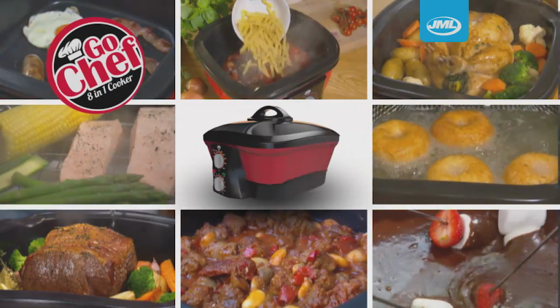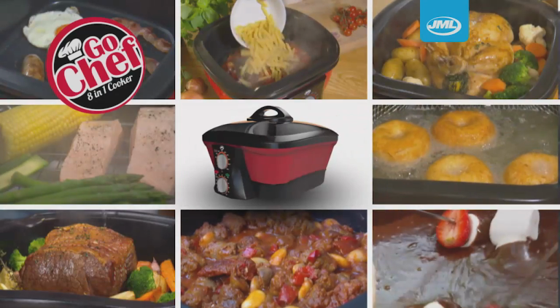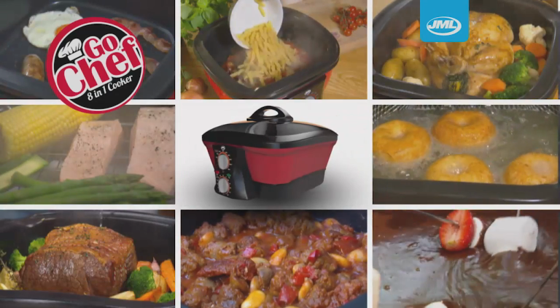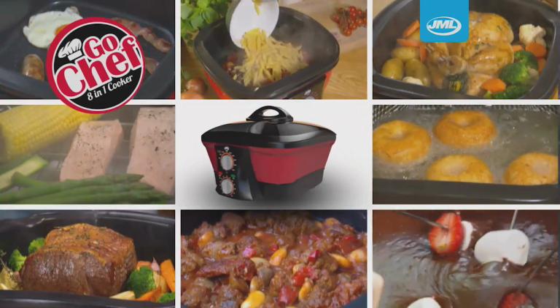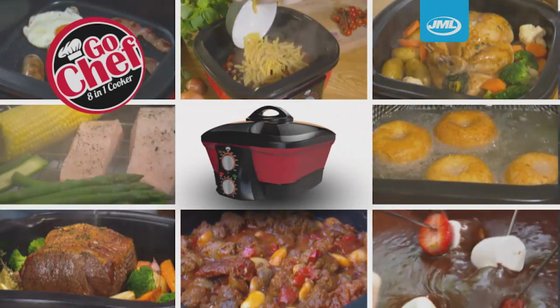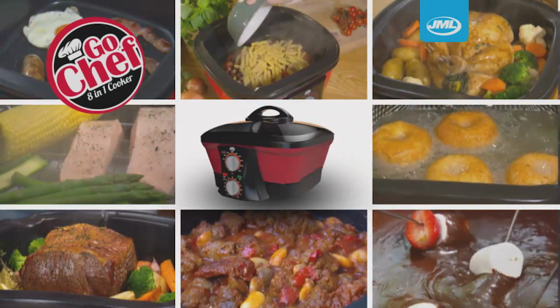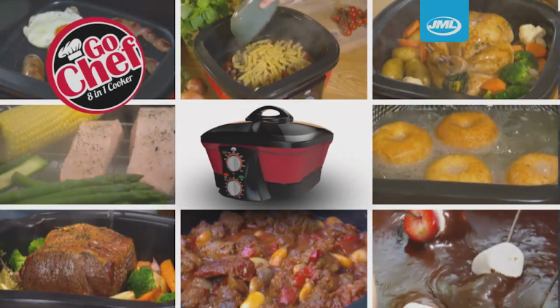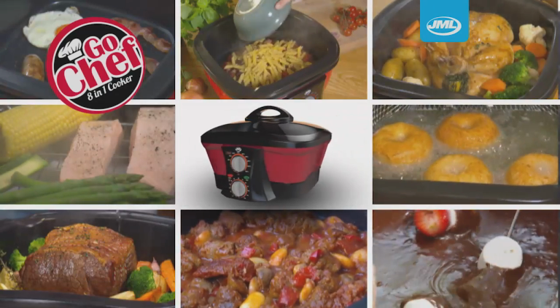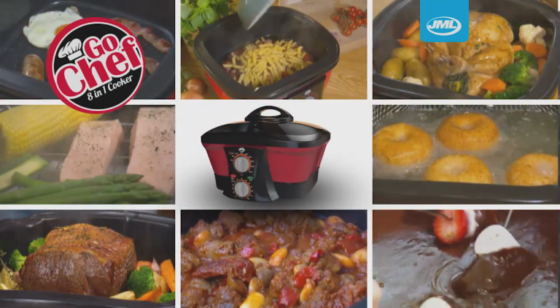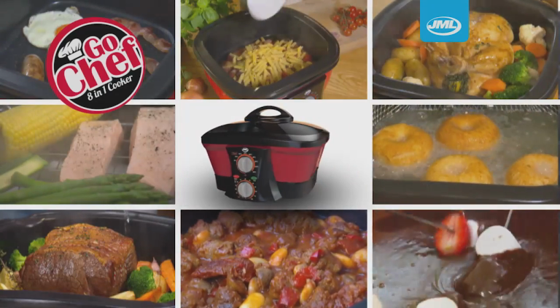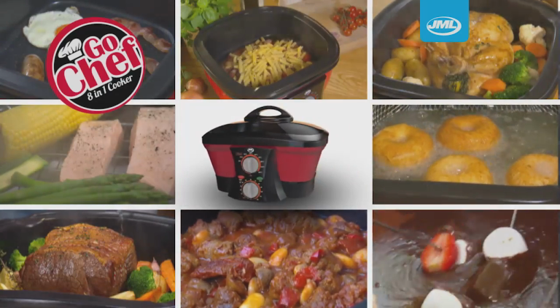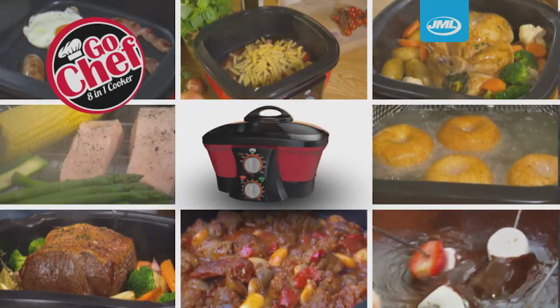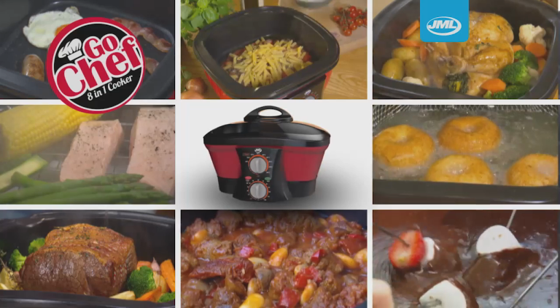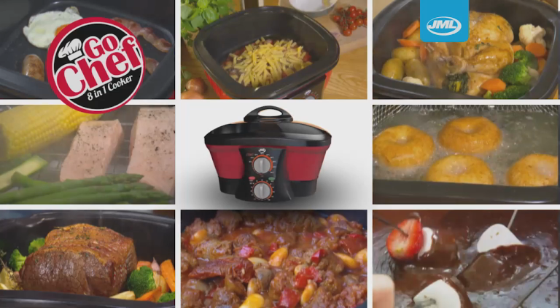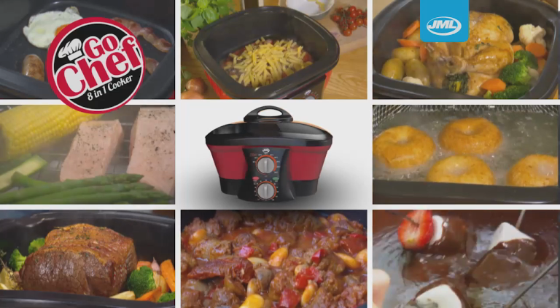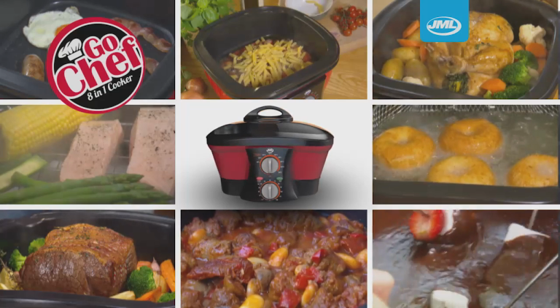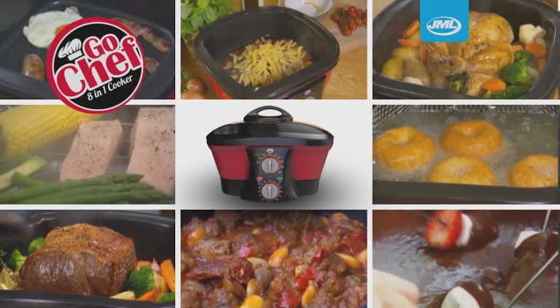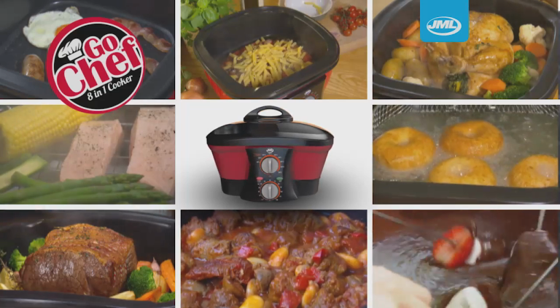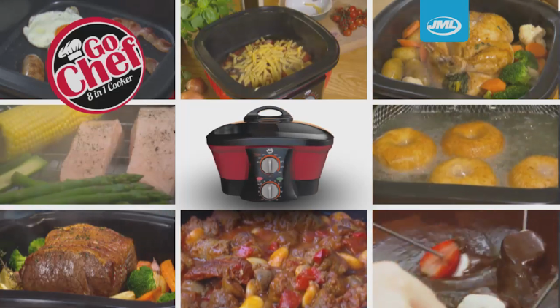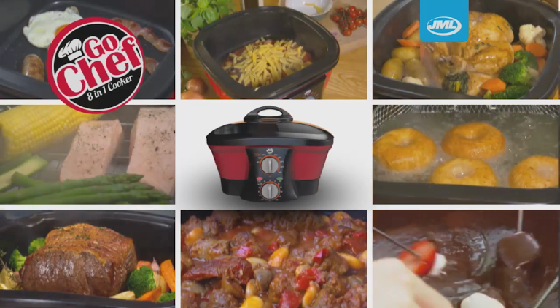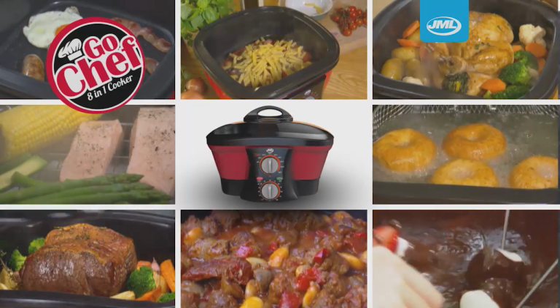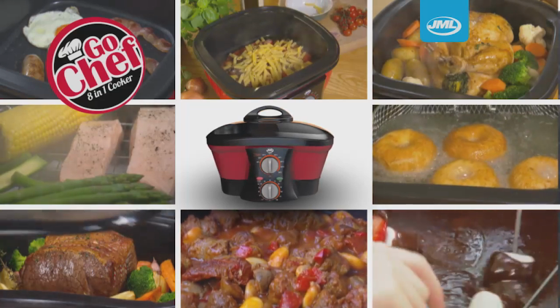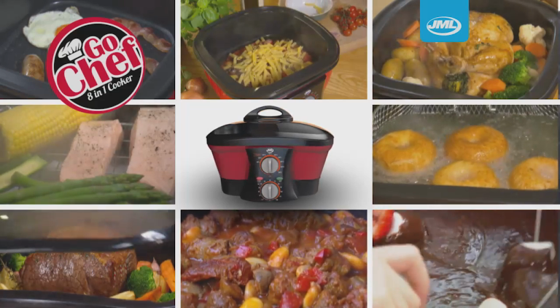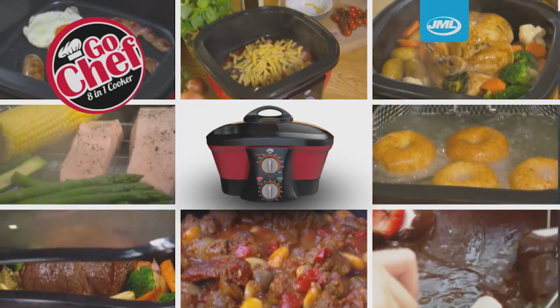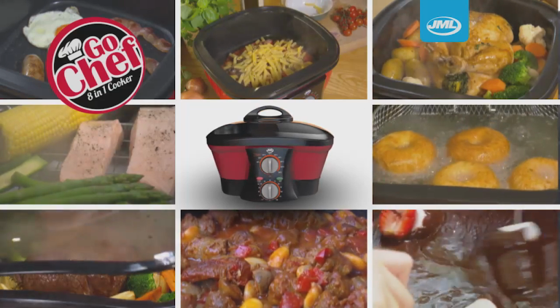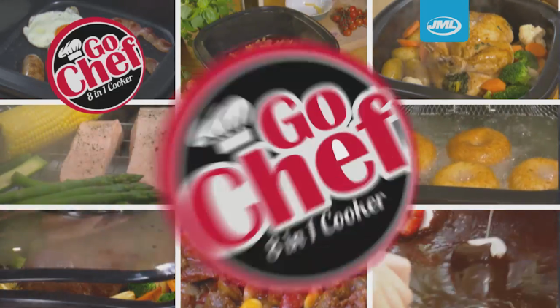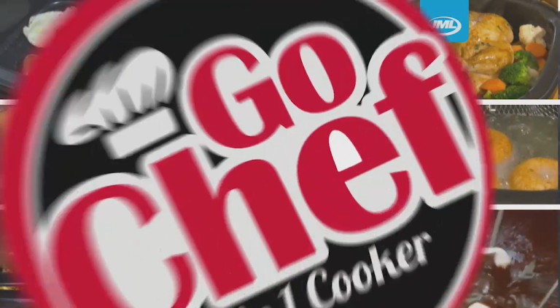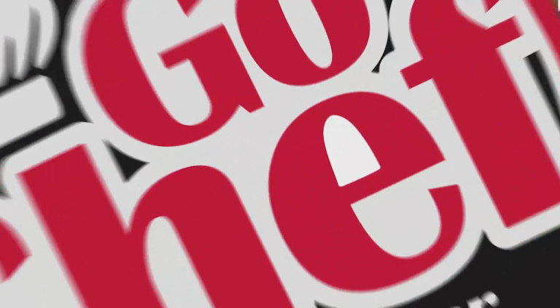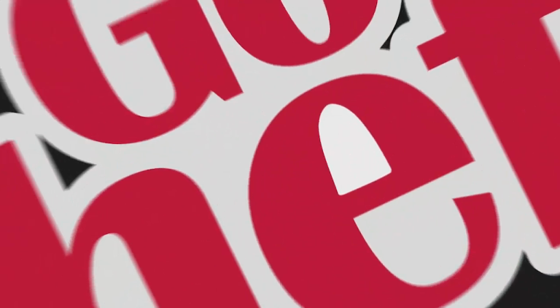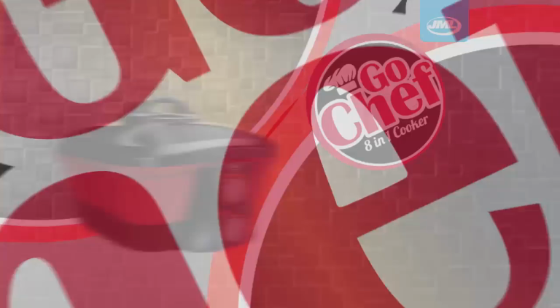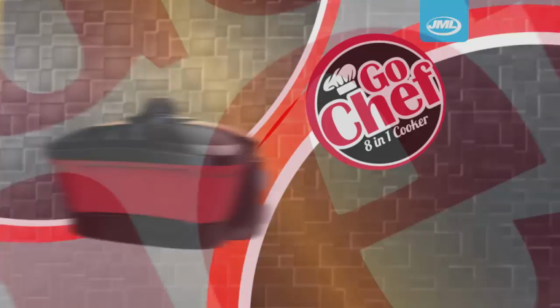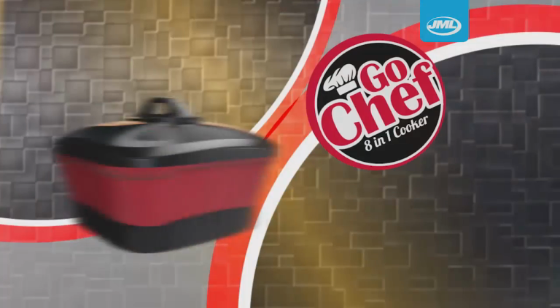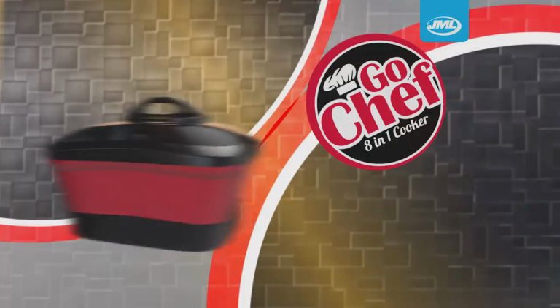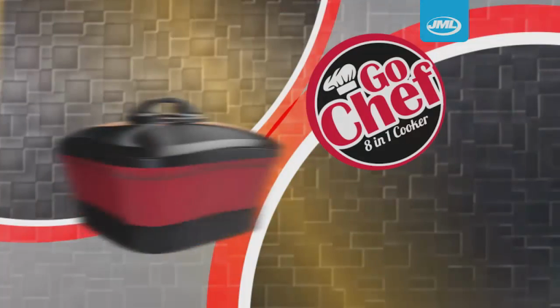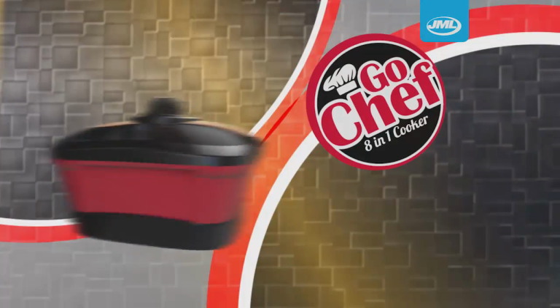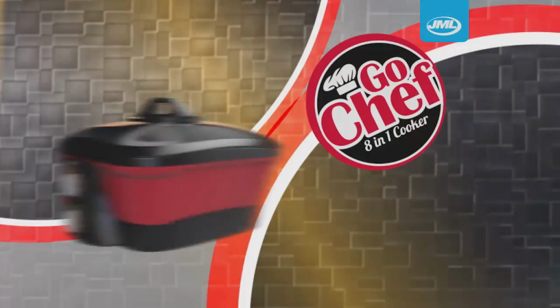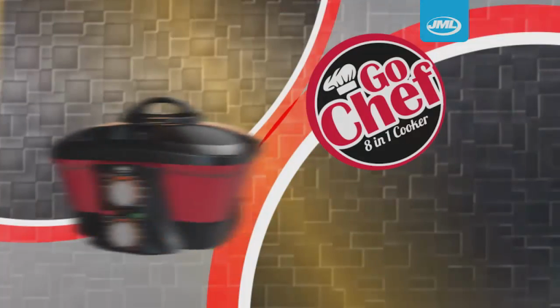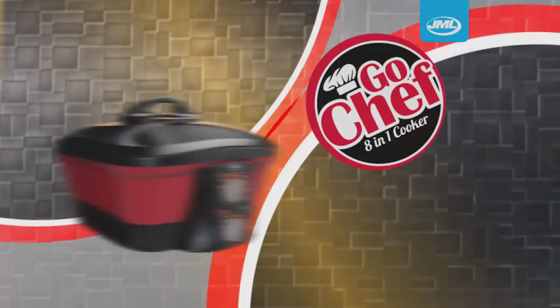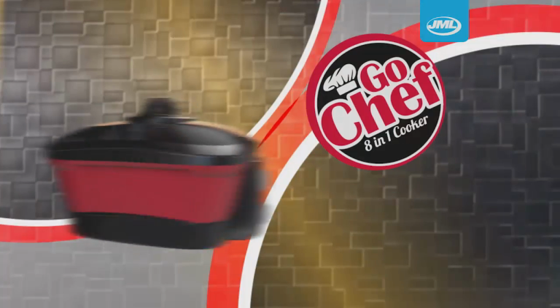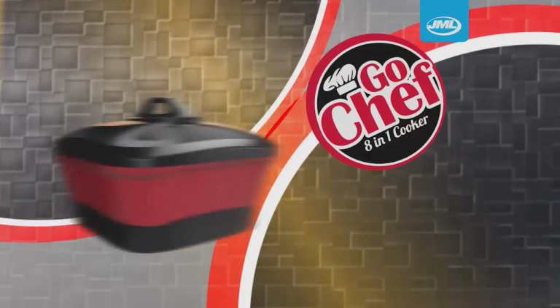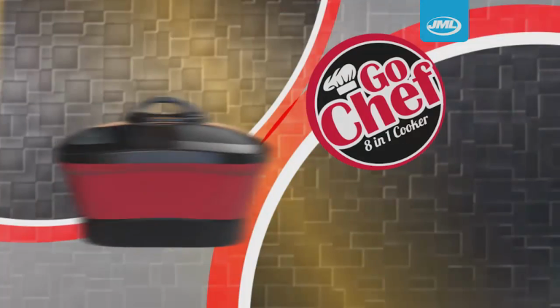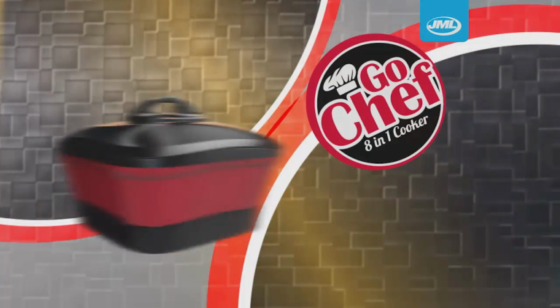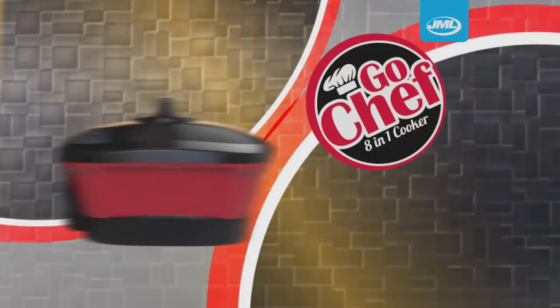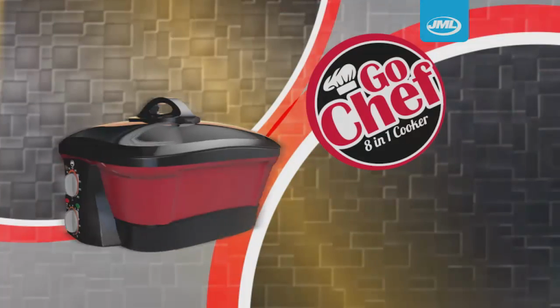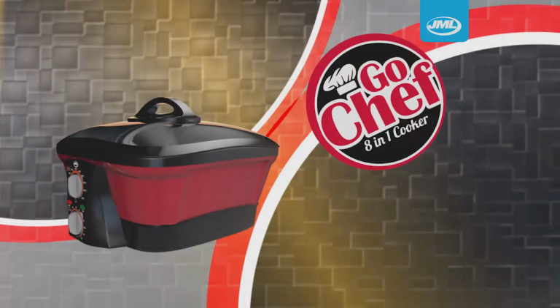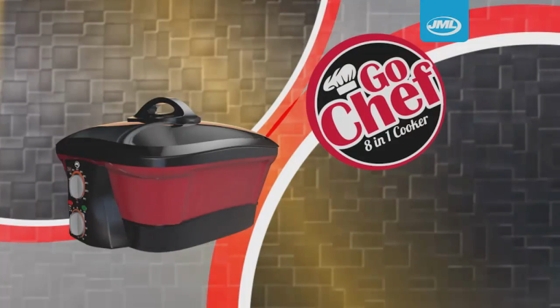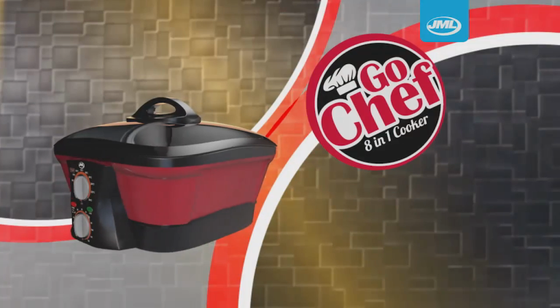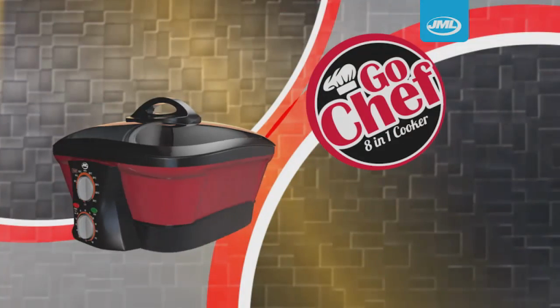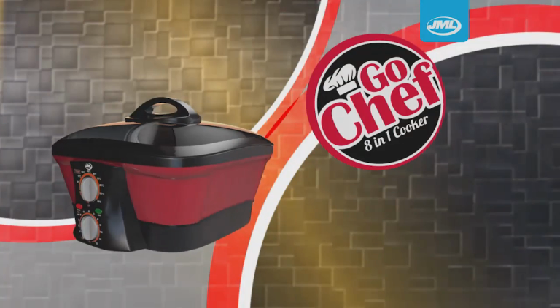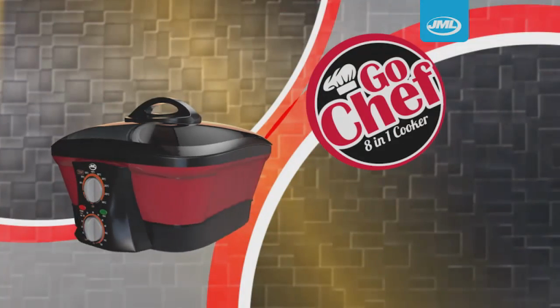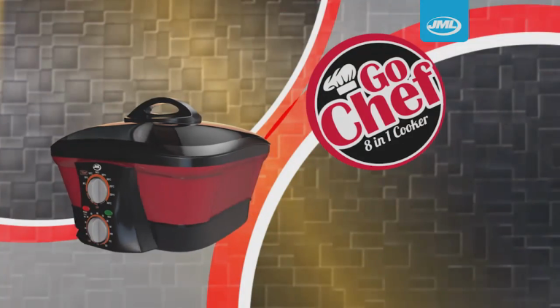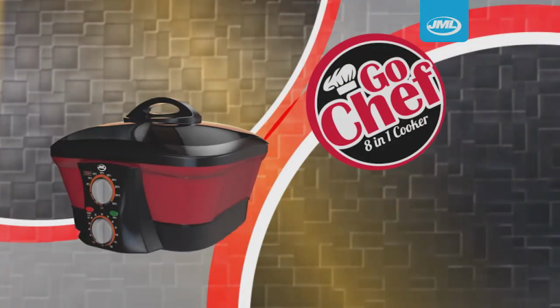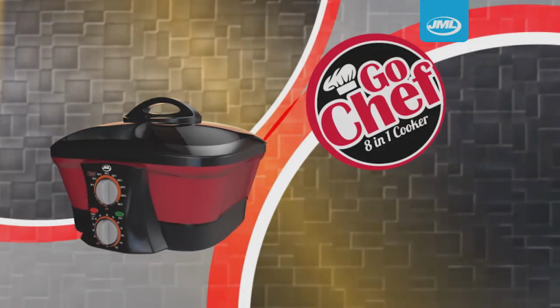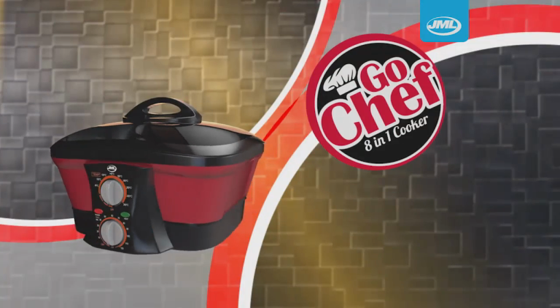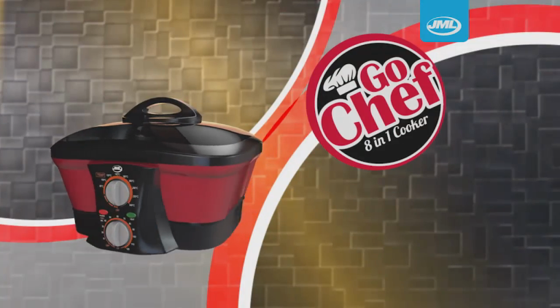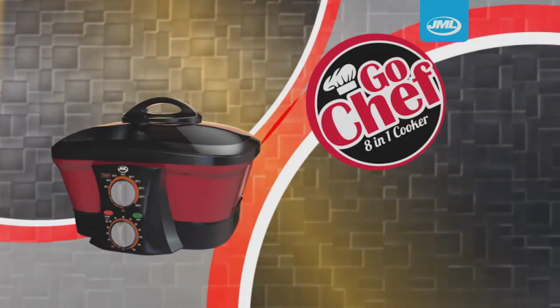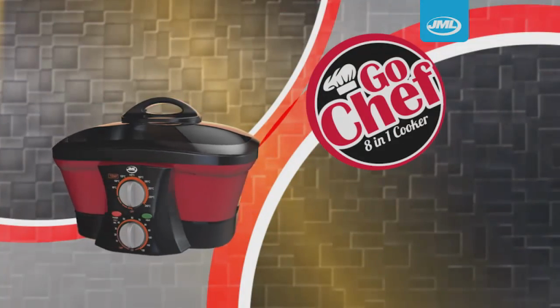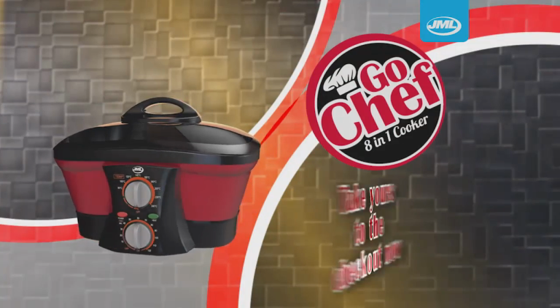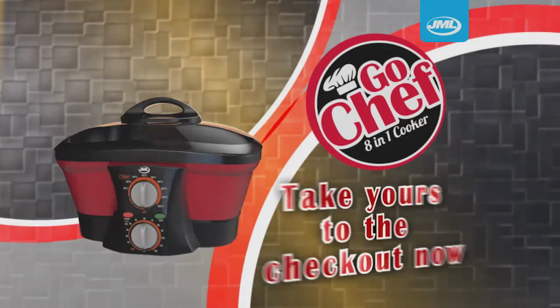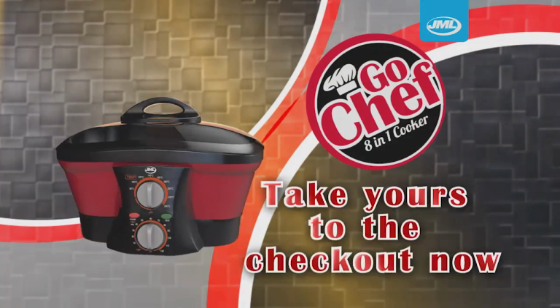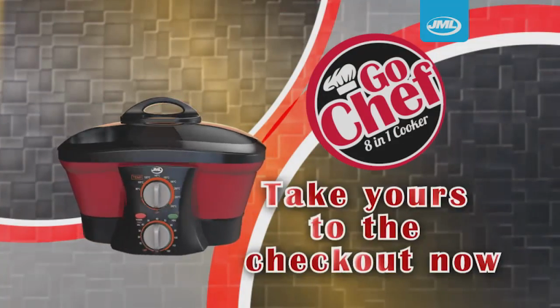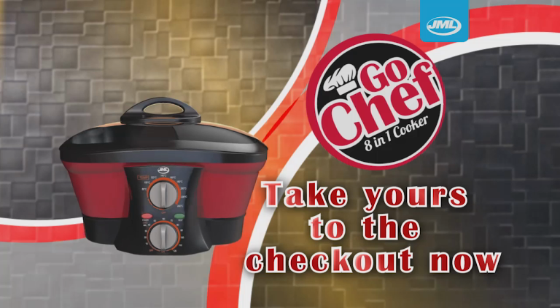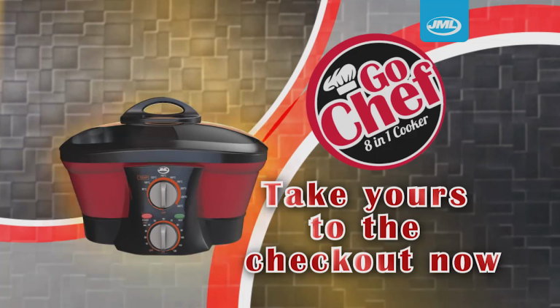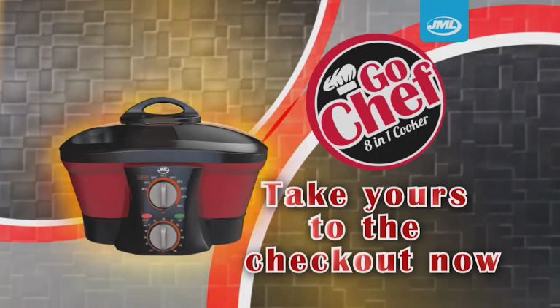With the amazing GoChef 8-in-1 multi cooker, new from JML. Take yours to the checkout now.